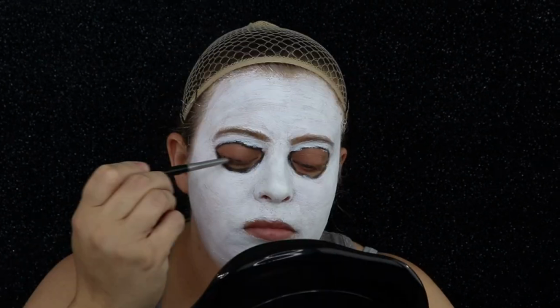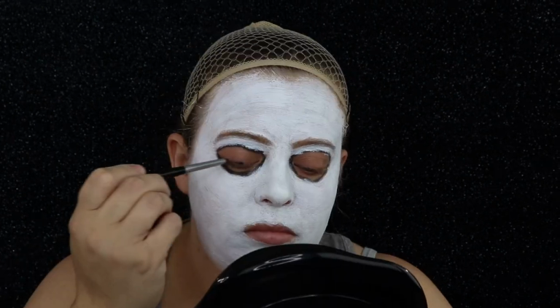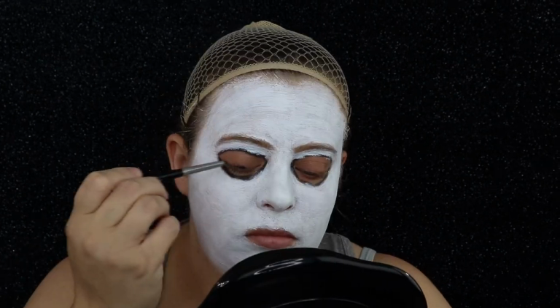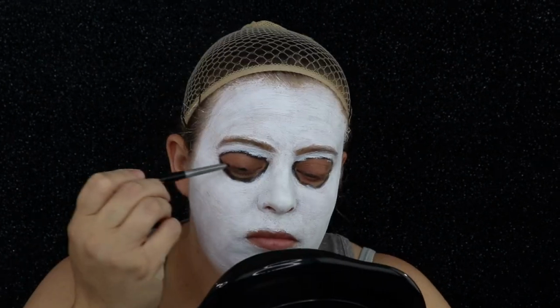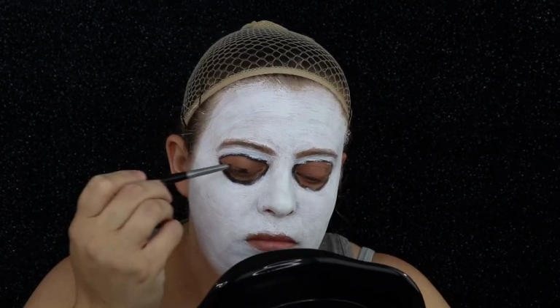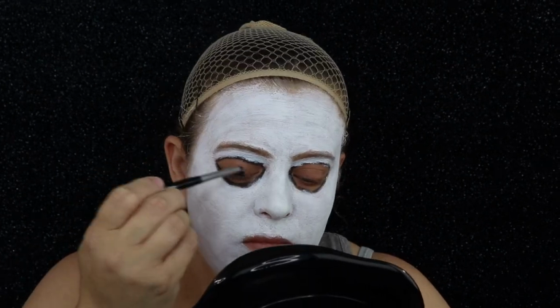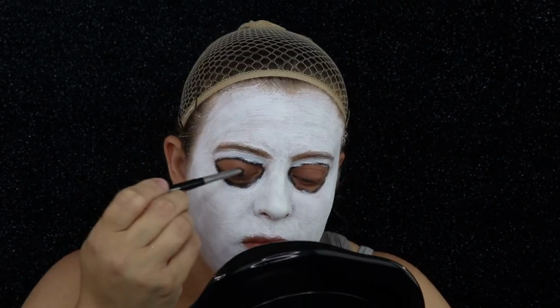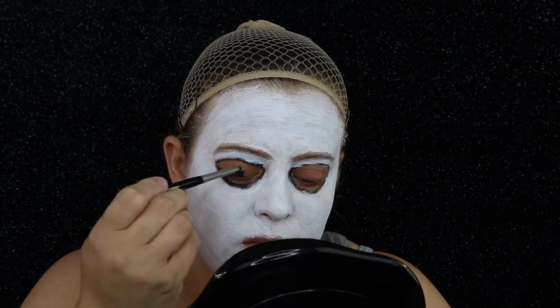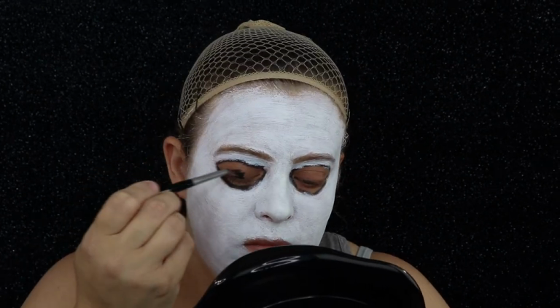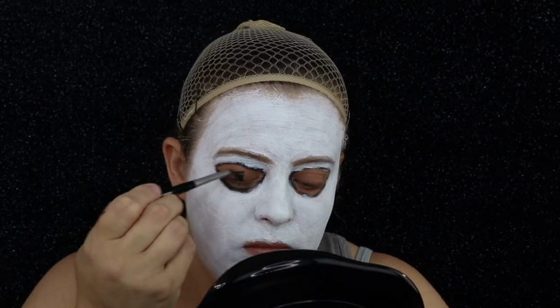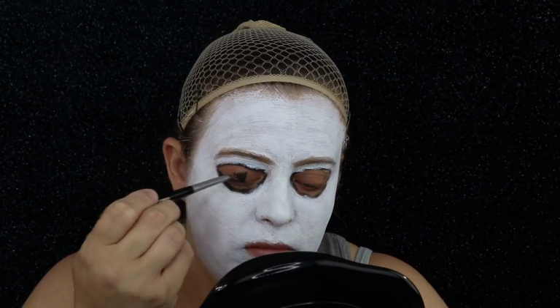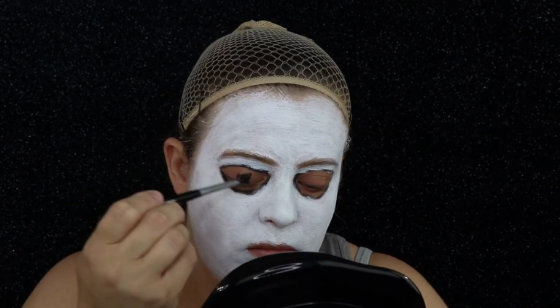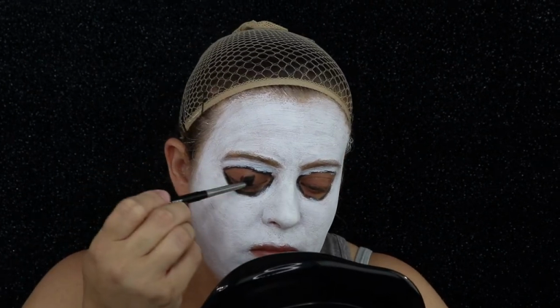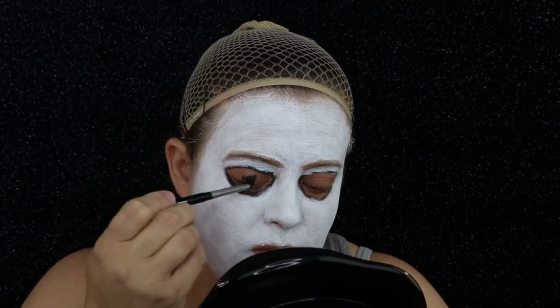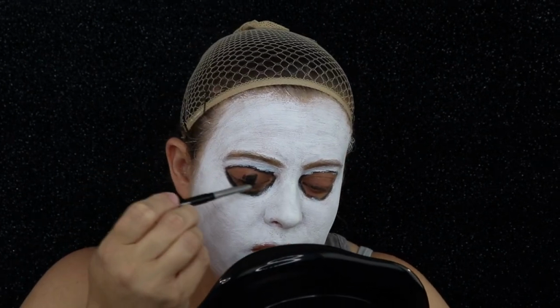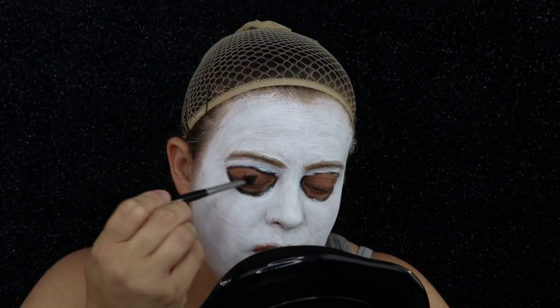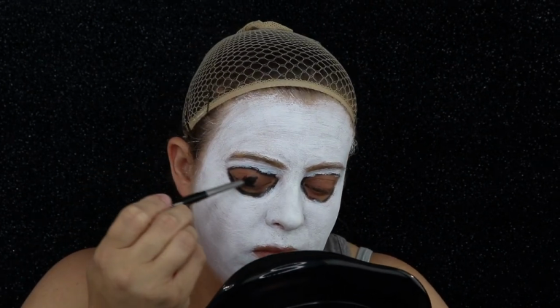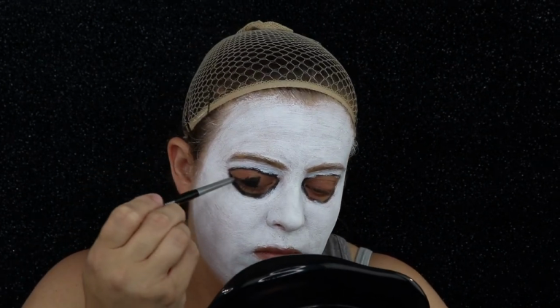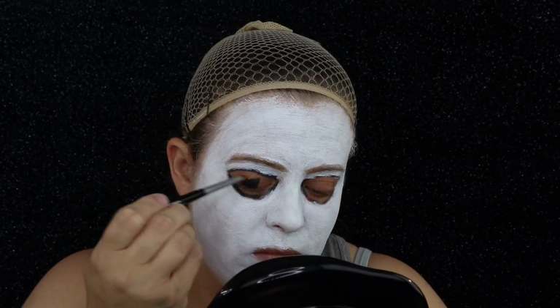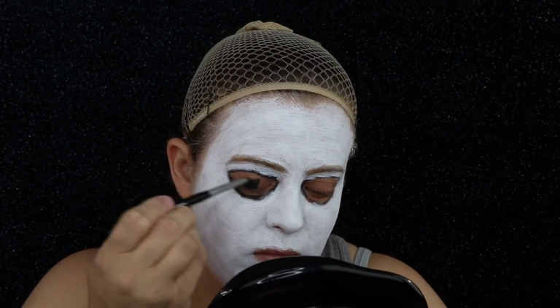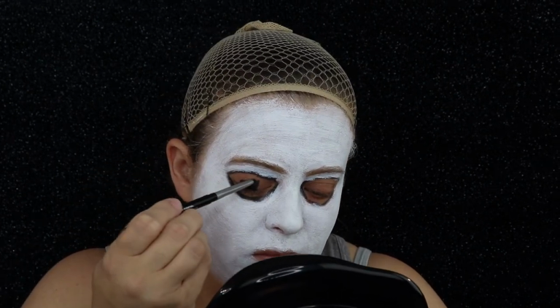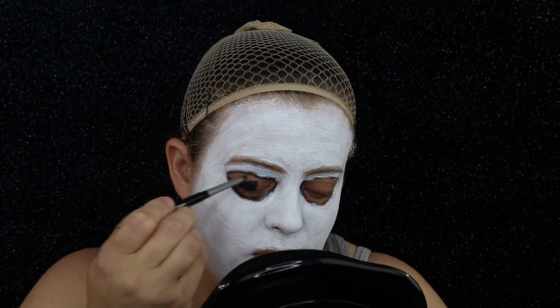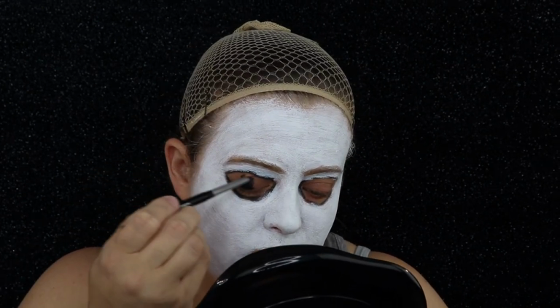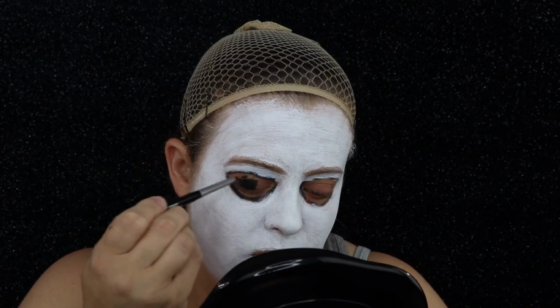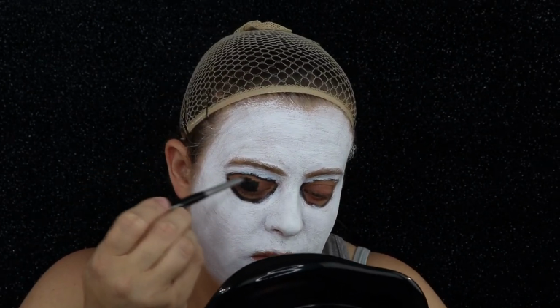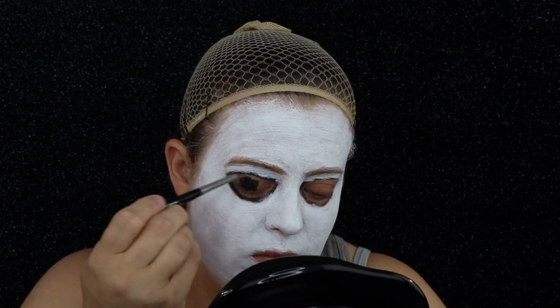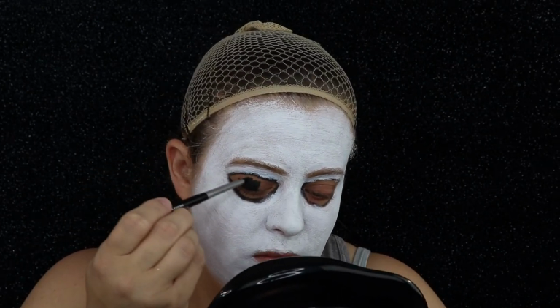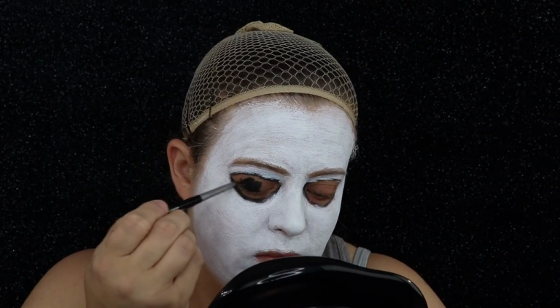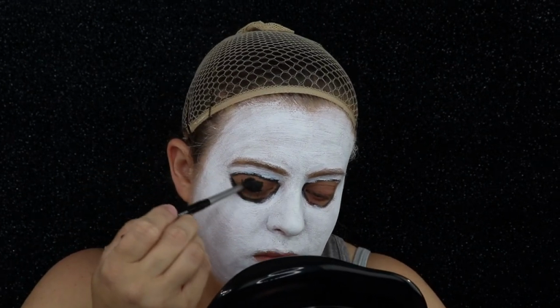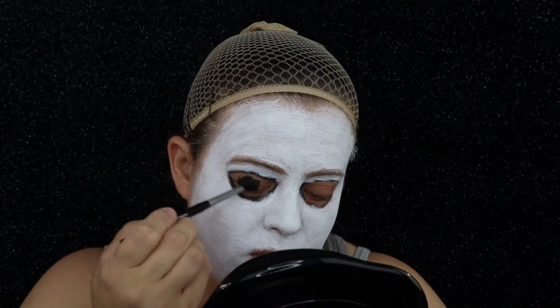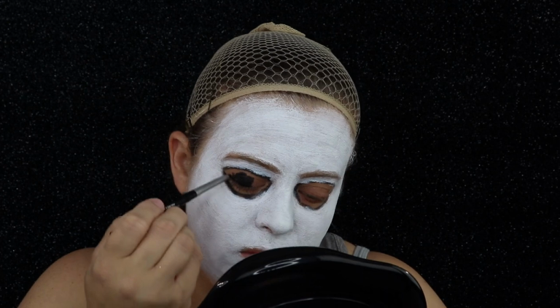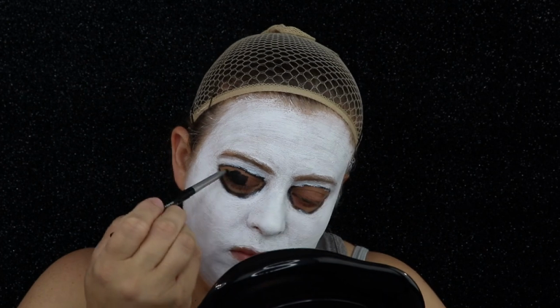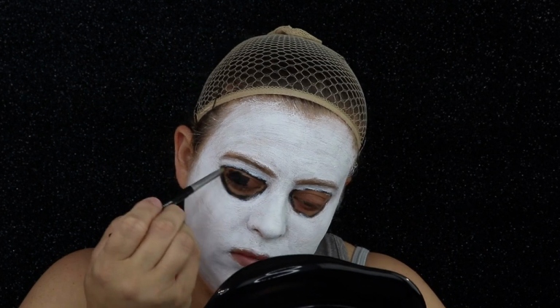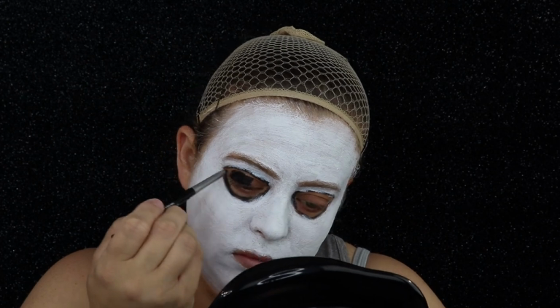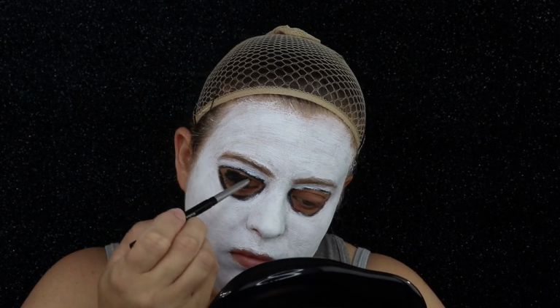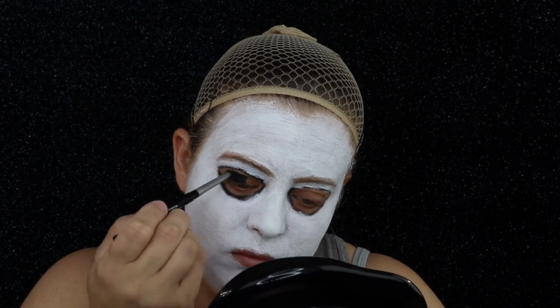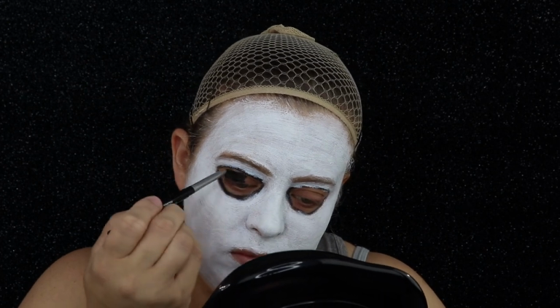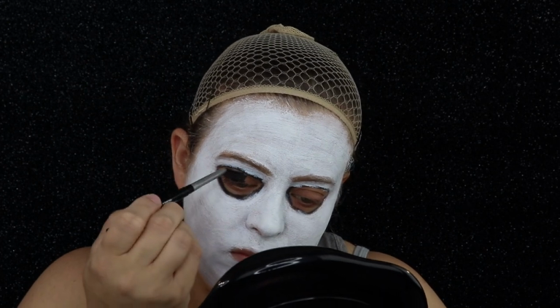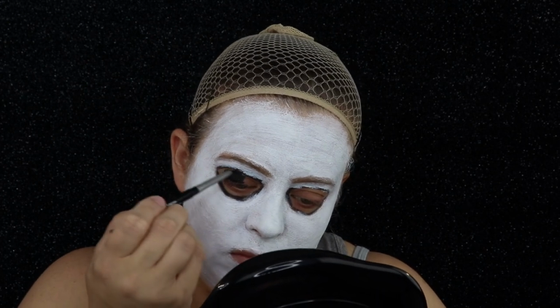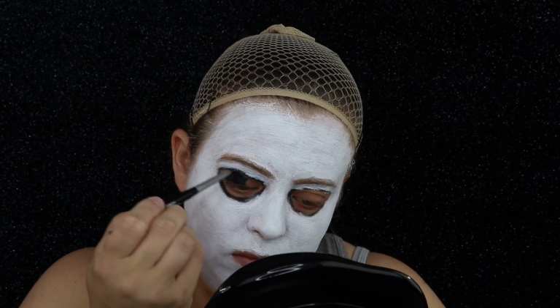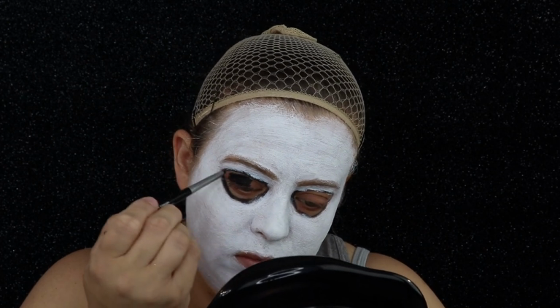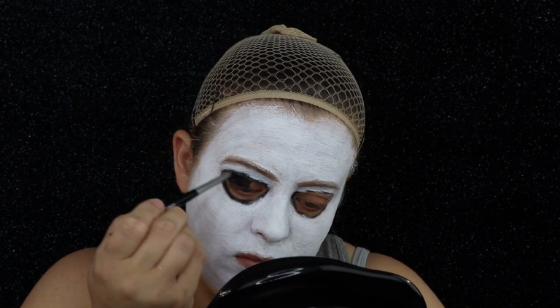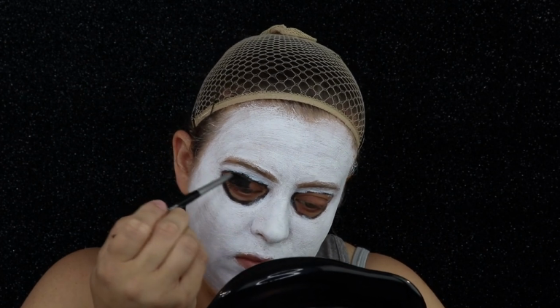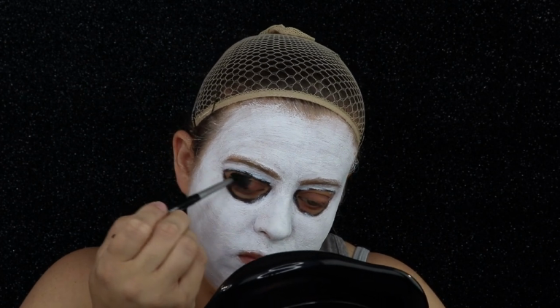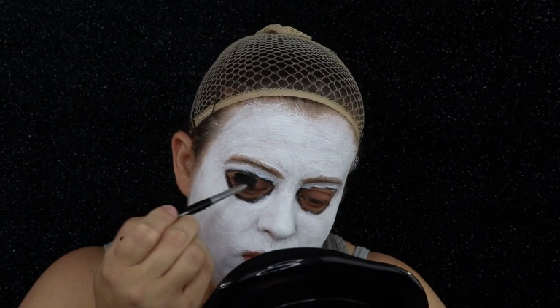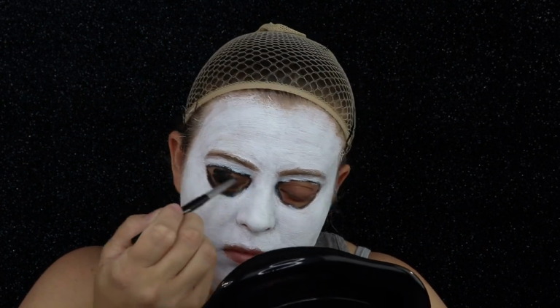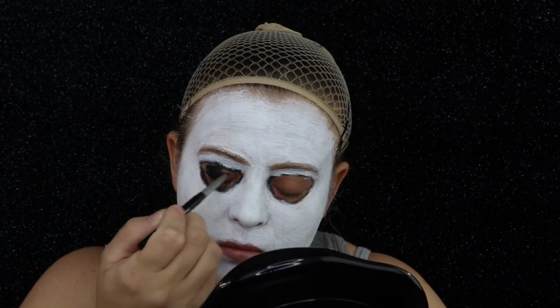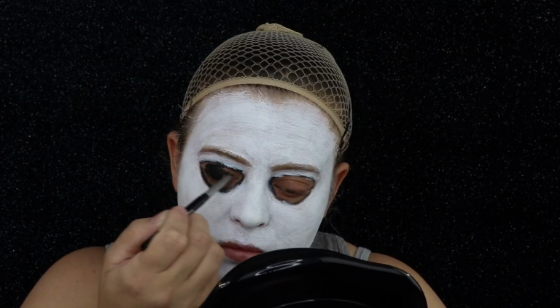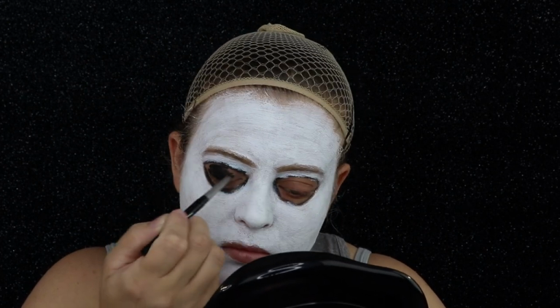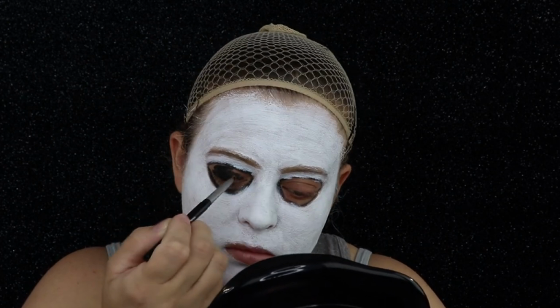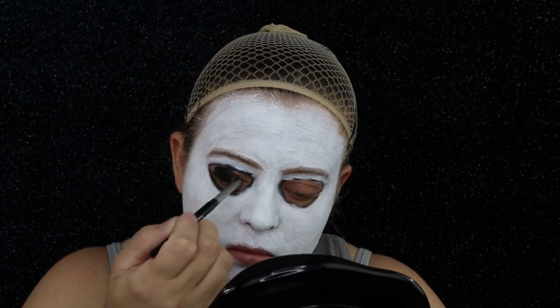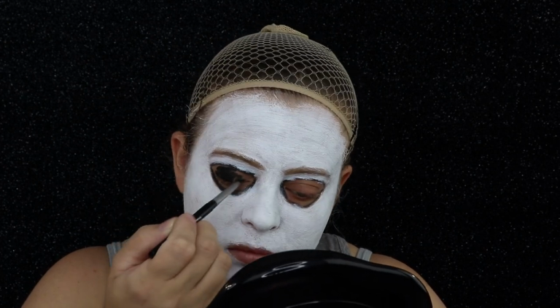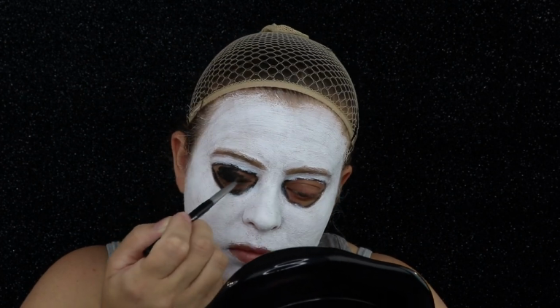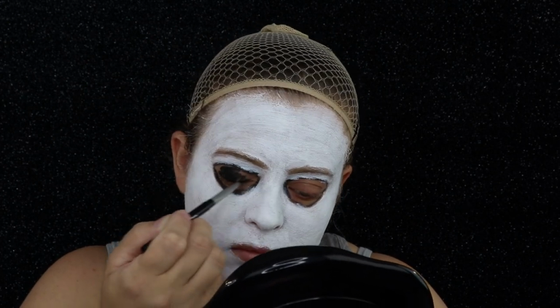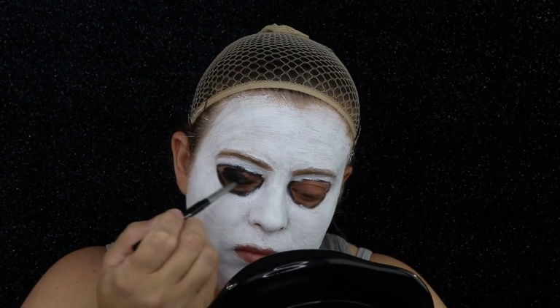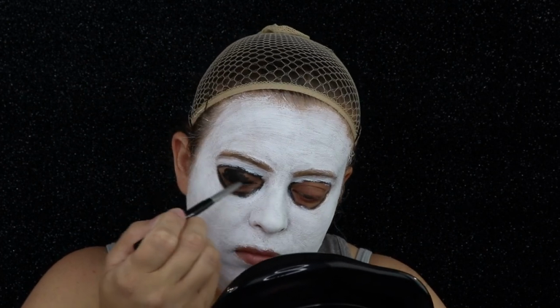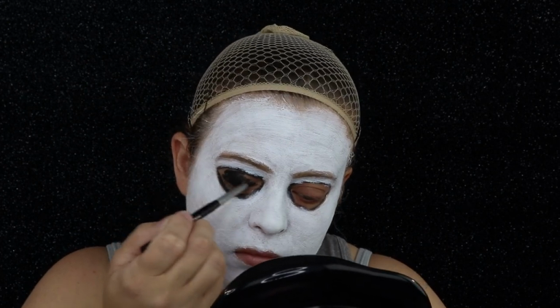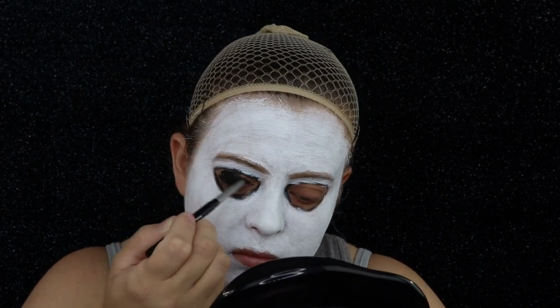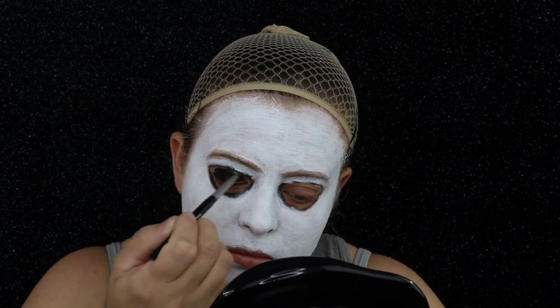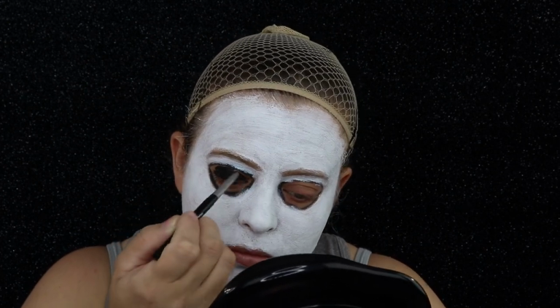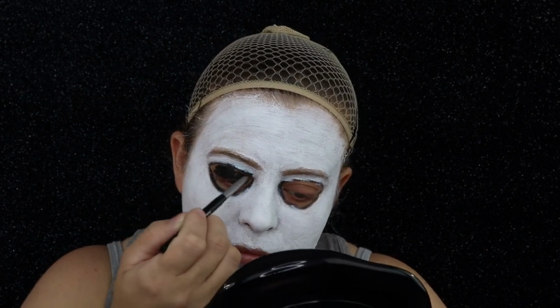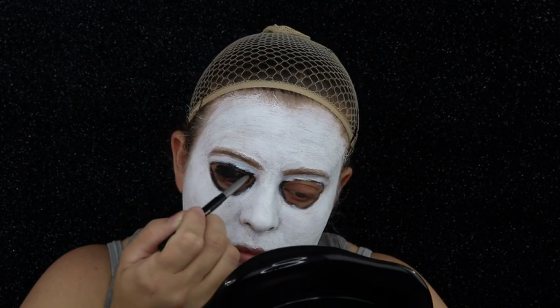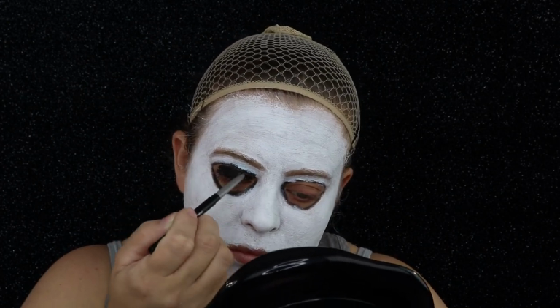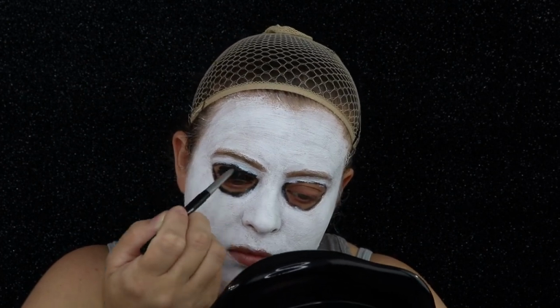Taking my black eyeliner, I'm going to begin filling in my eyes. Once that's finished, I'm going to go ahead and go over it with some black paint.